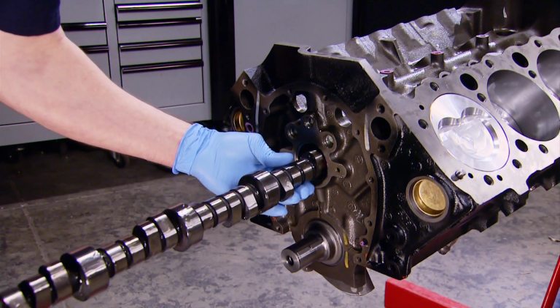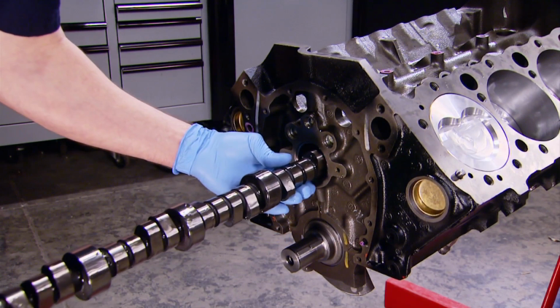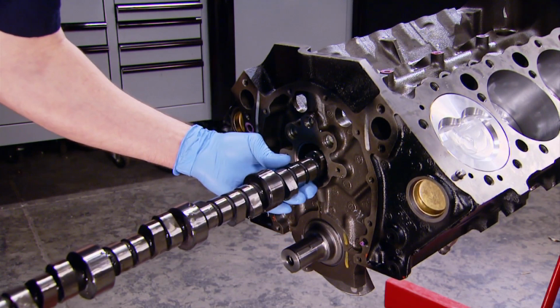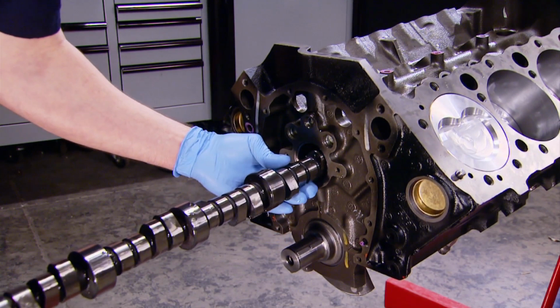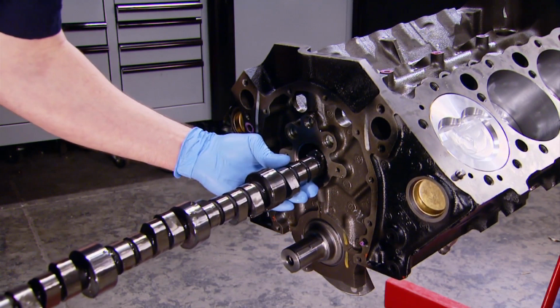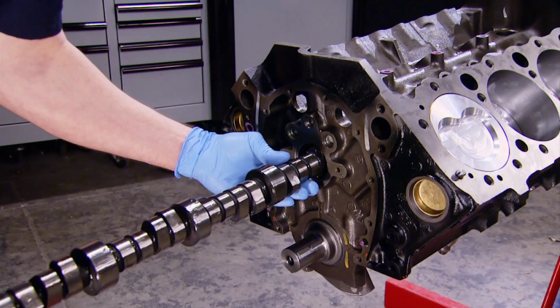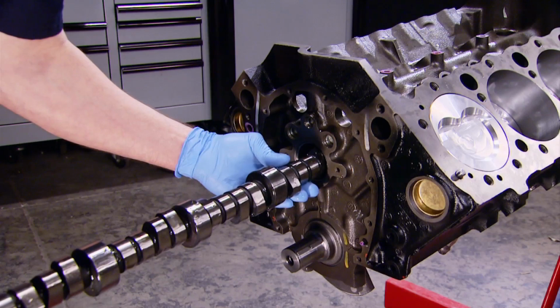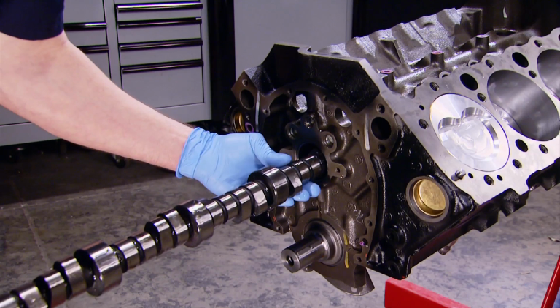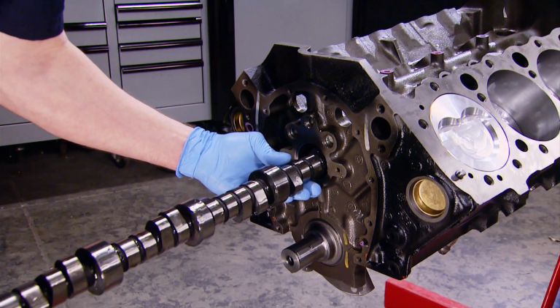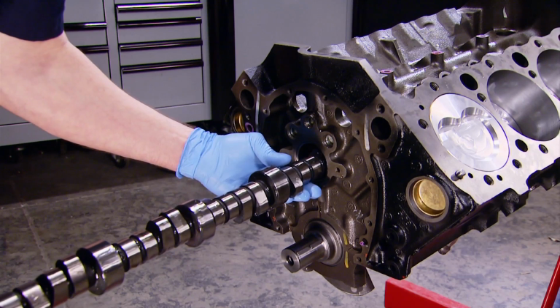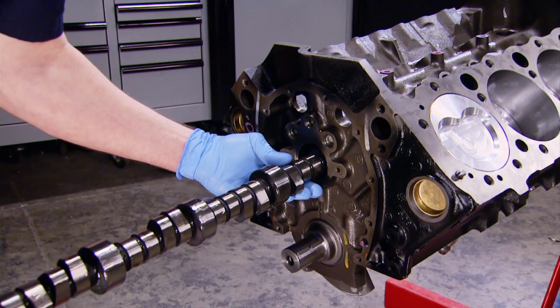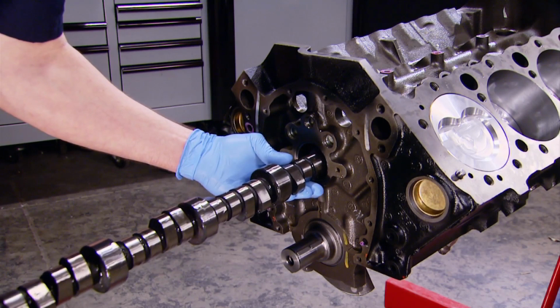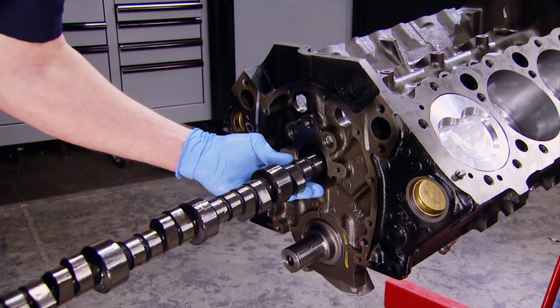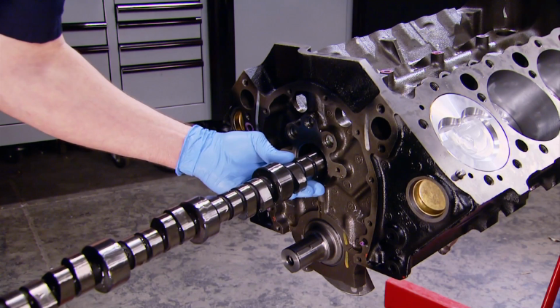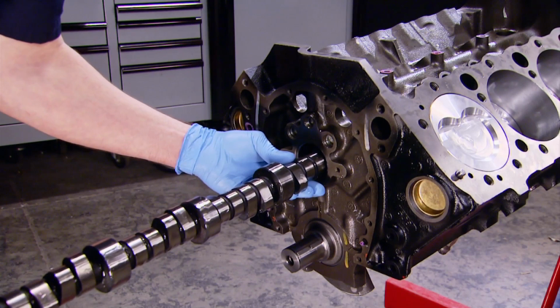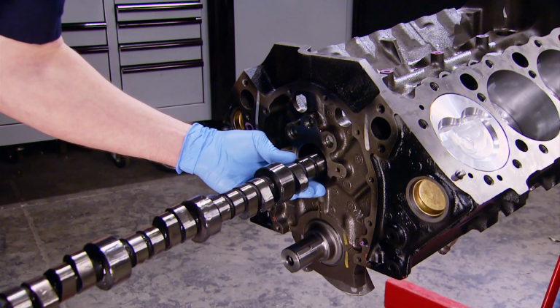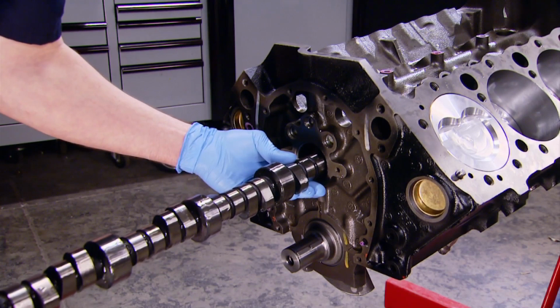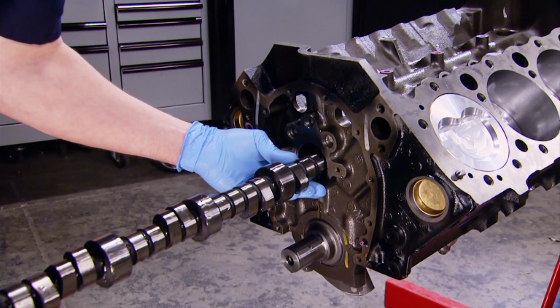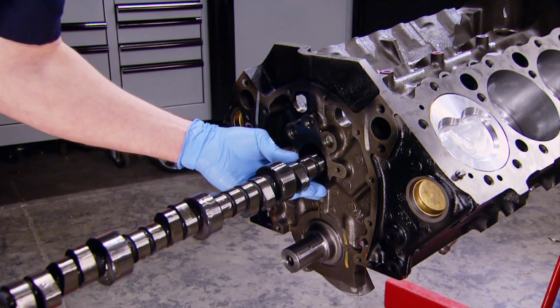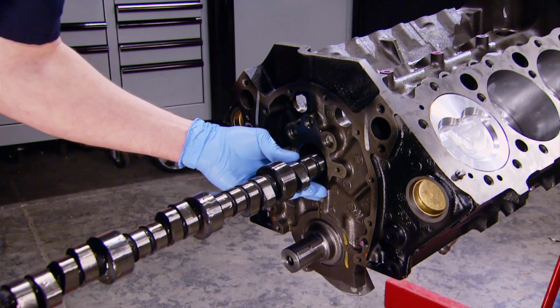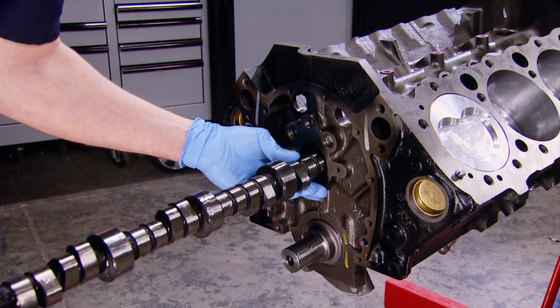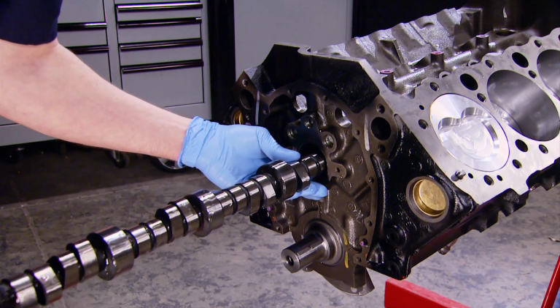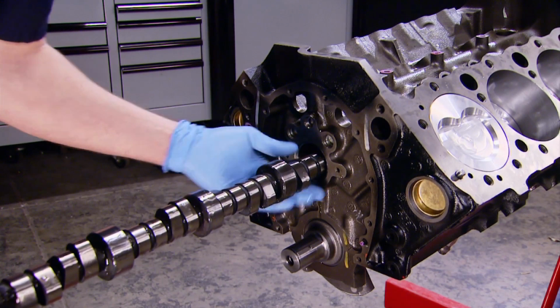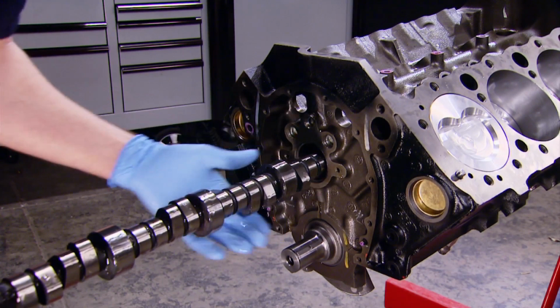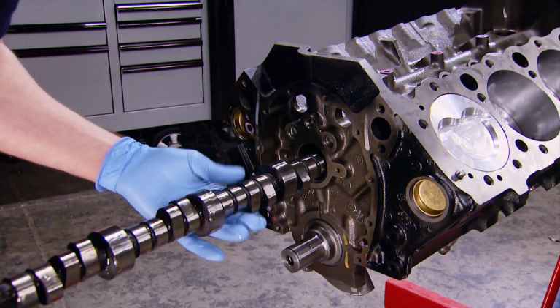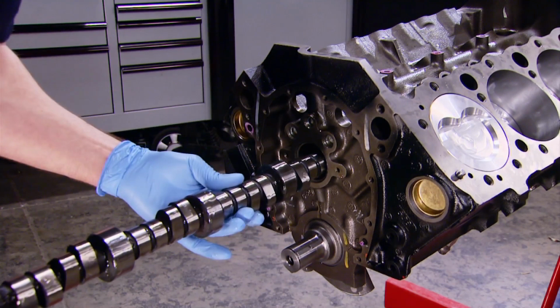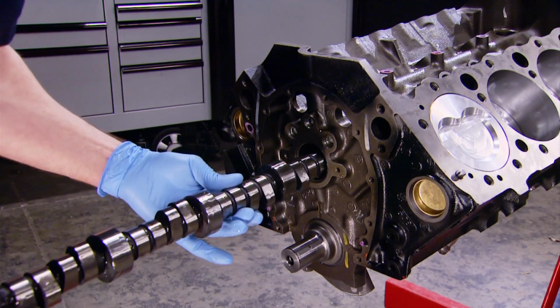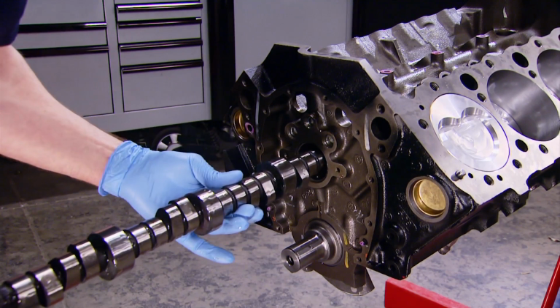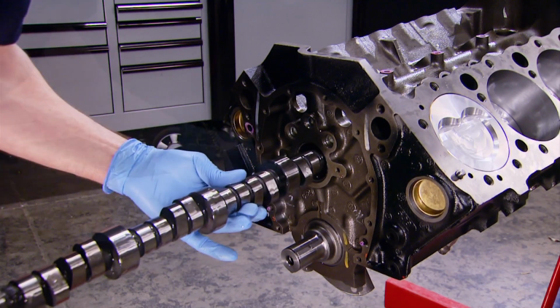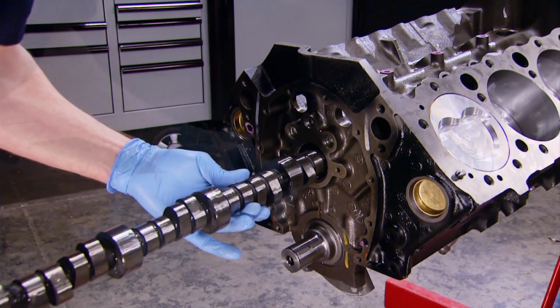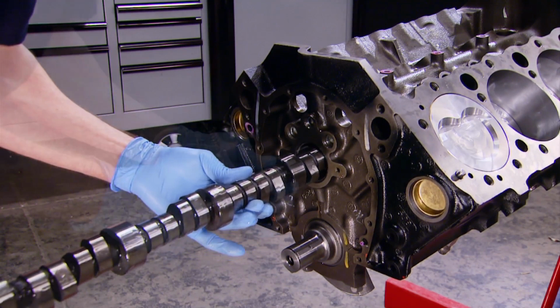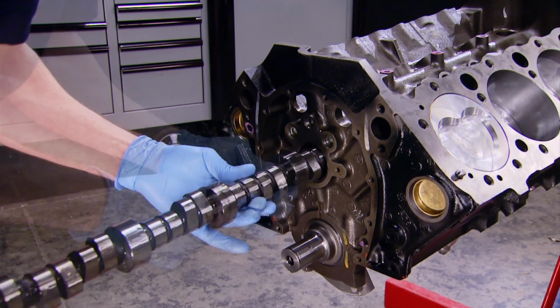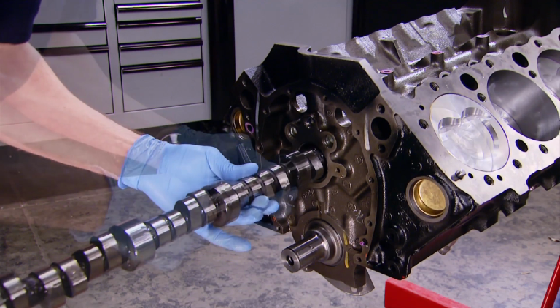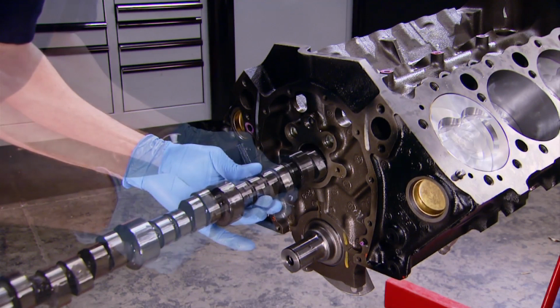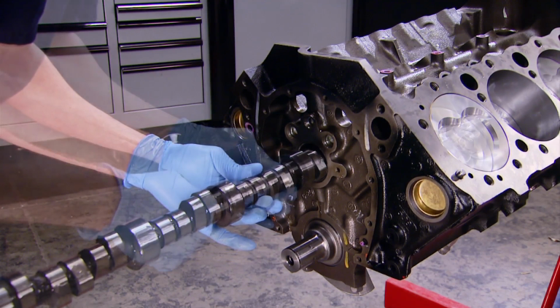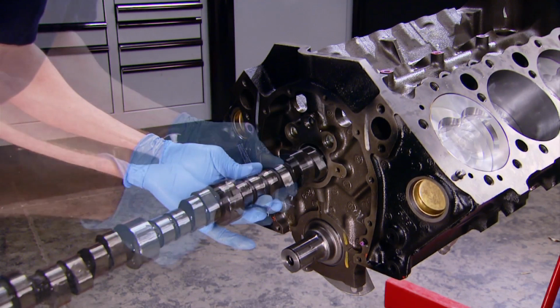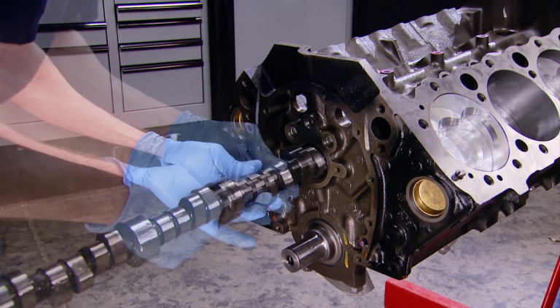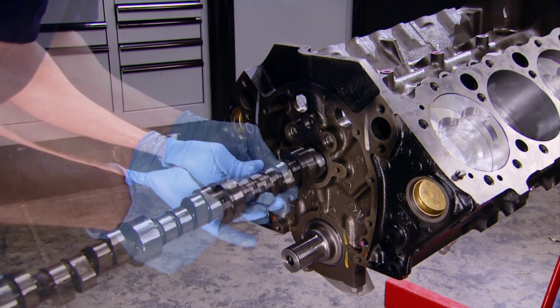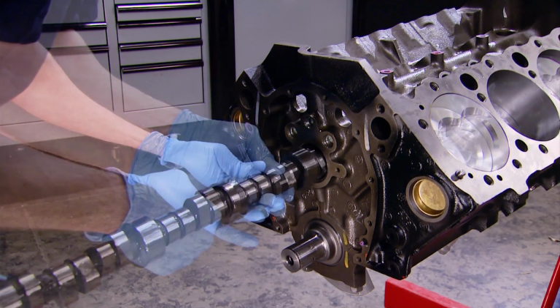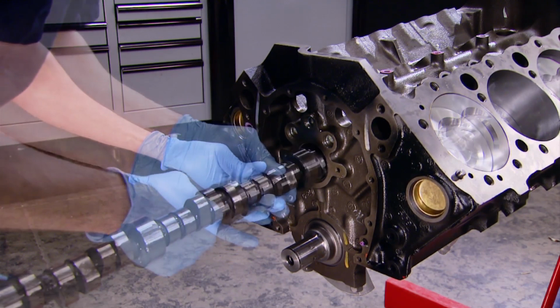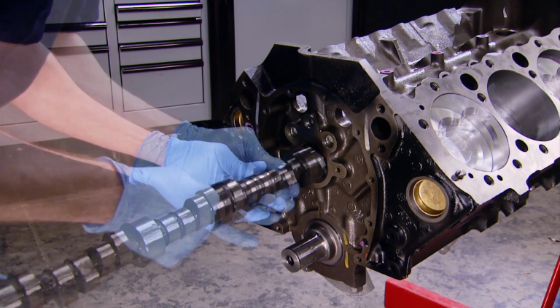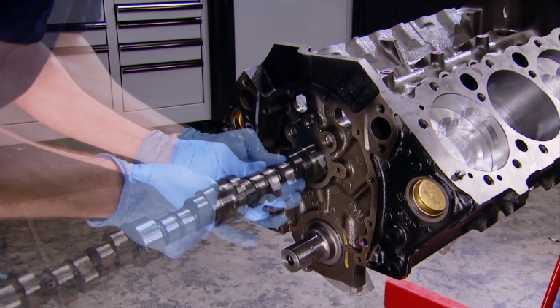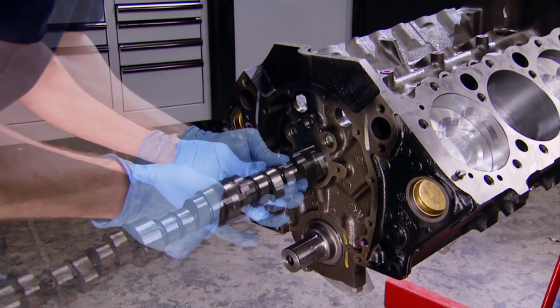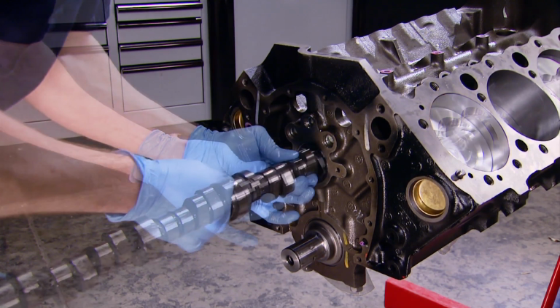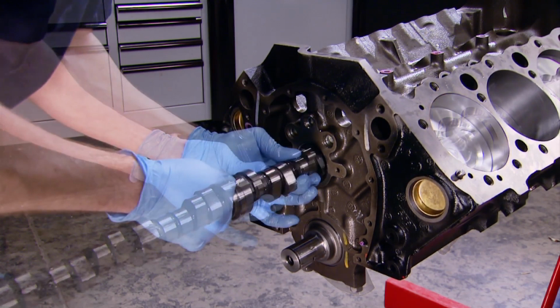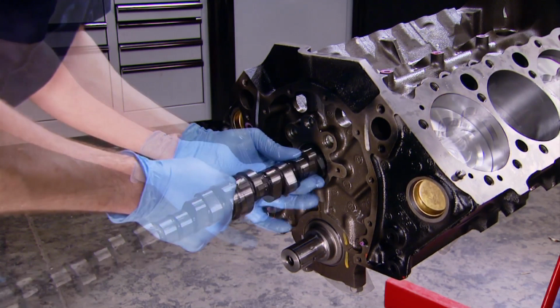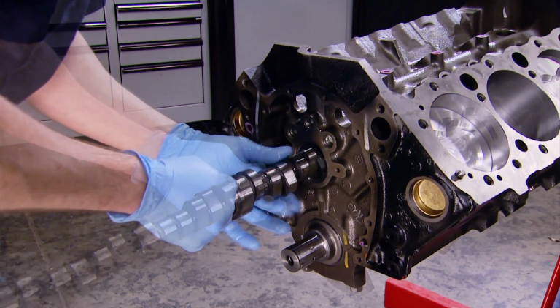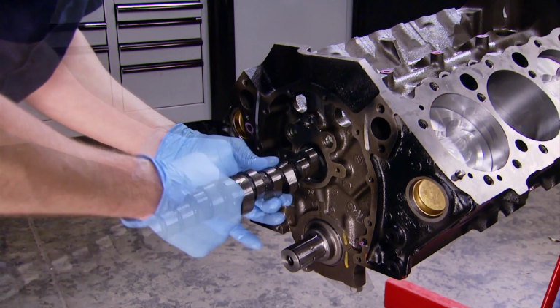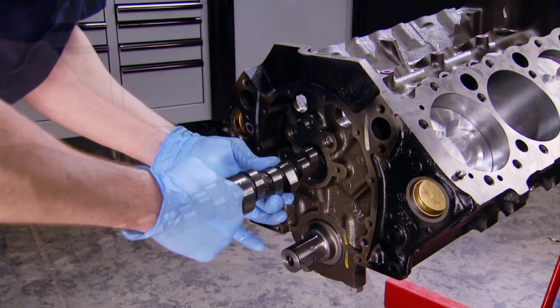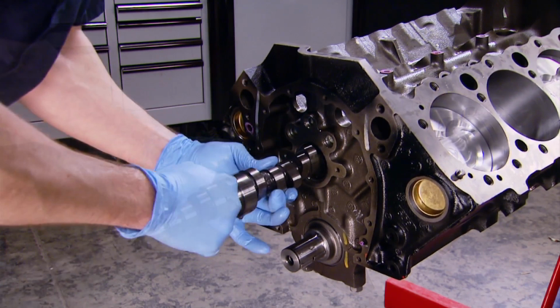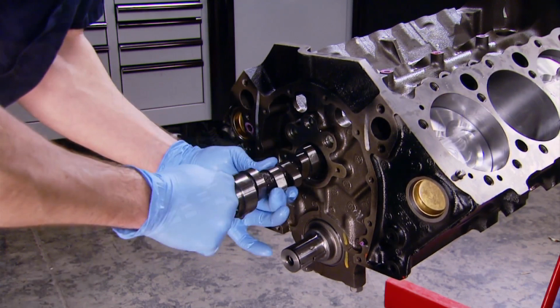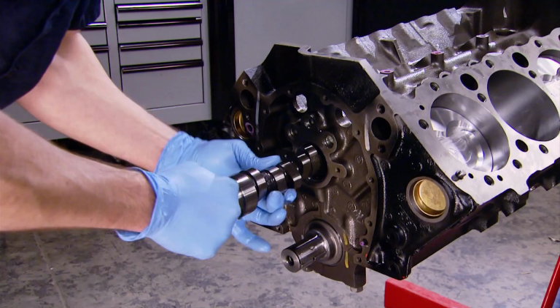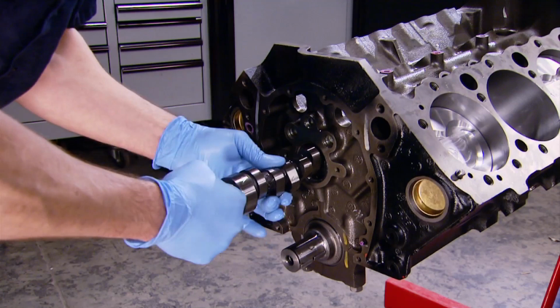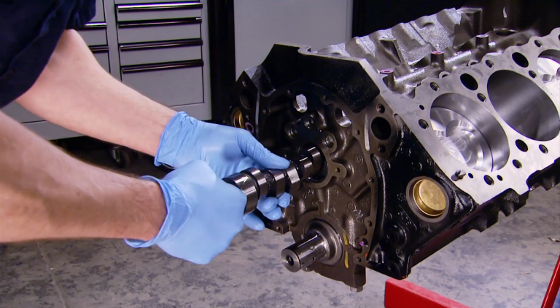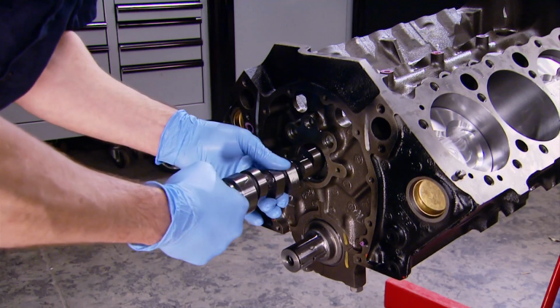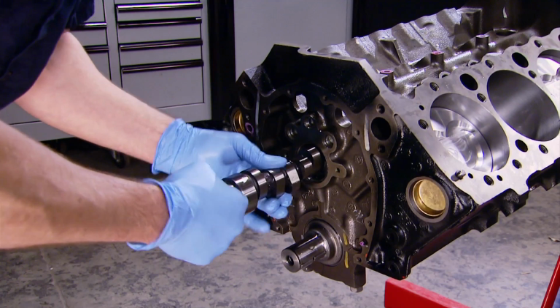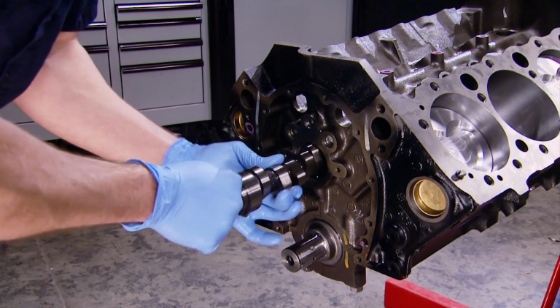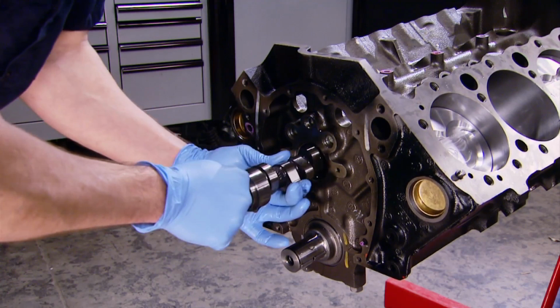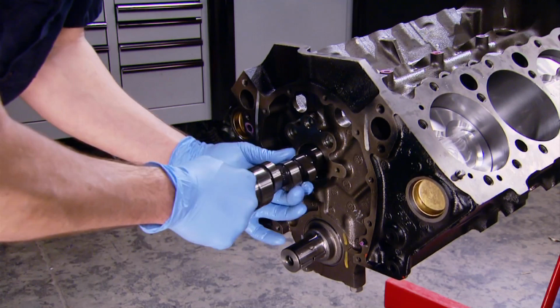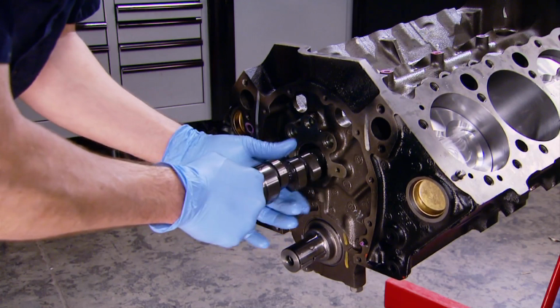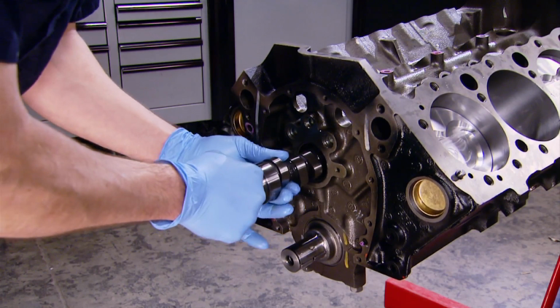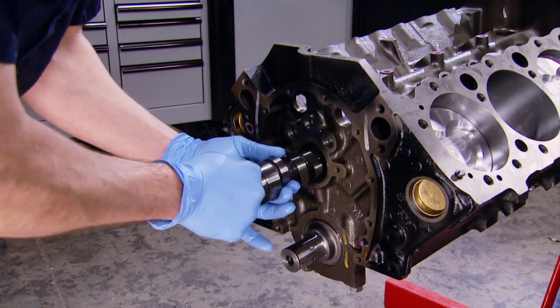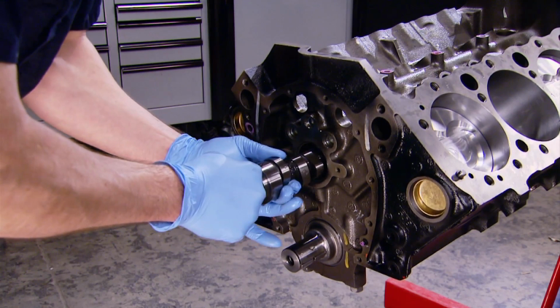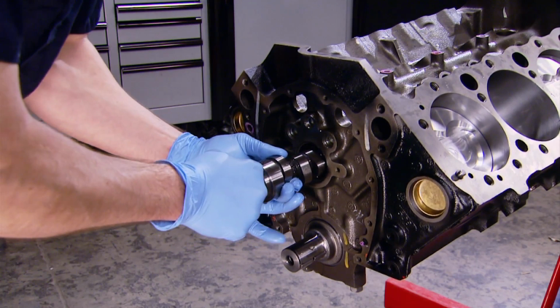Our Xtreme Energy cam has a gross valve lift of .495 on the intake side and .502 on the exhaust side — well within that .520 thousandths max lift number. It also has a duration at 50 thousandths of 218 degrees on the intake side and 224 degrees on the exhaust side.